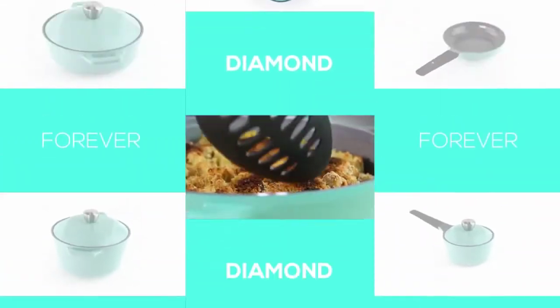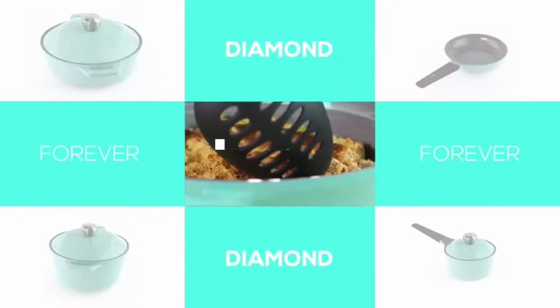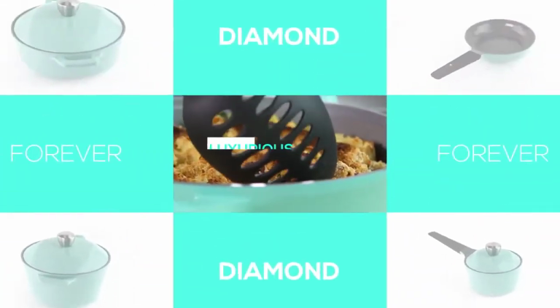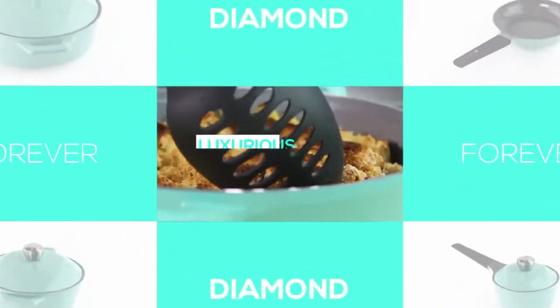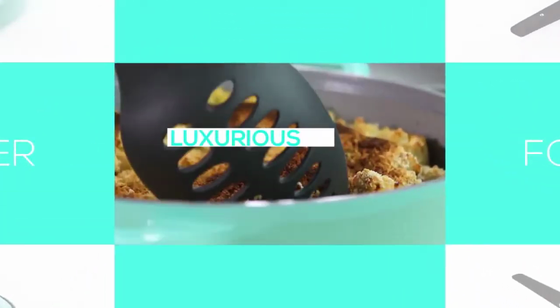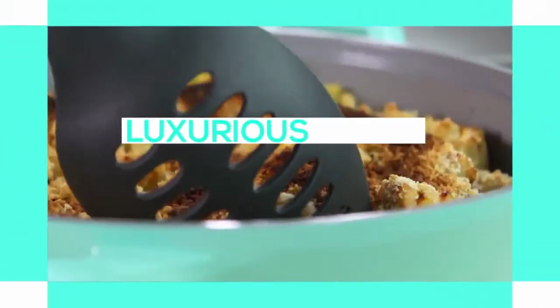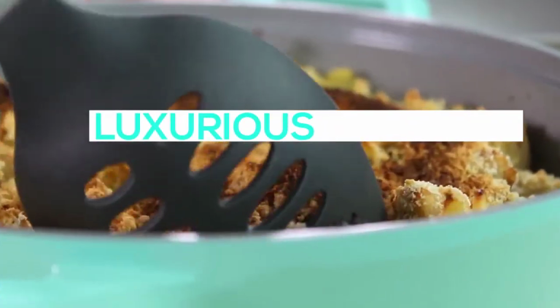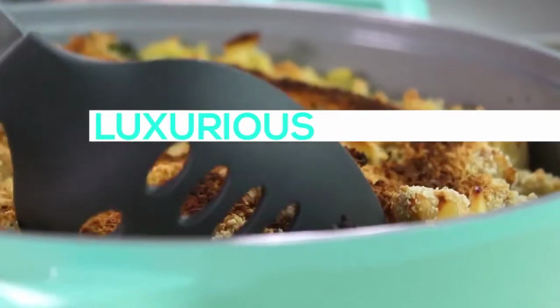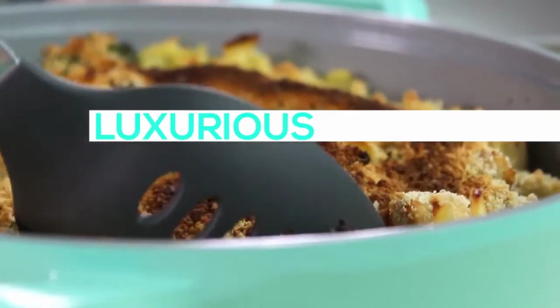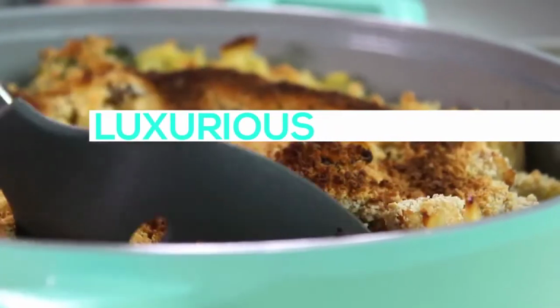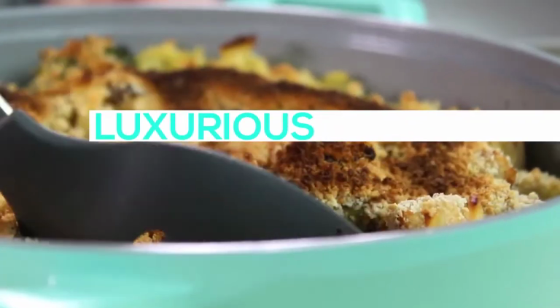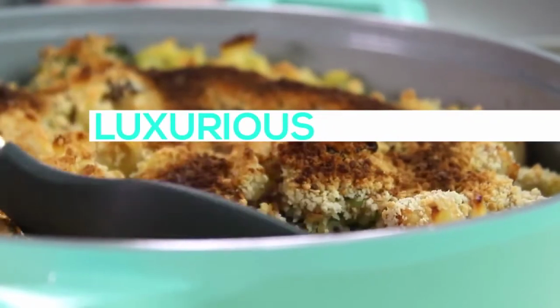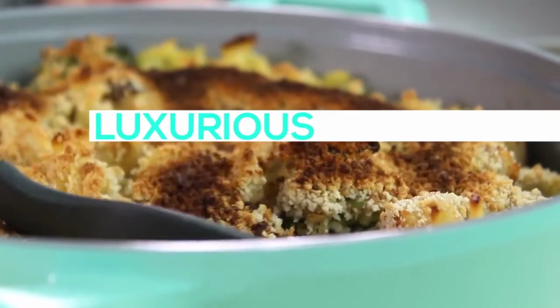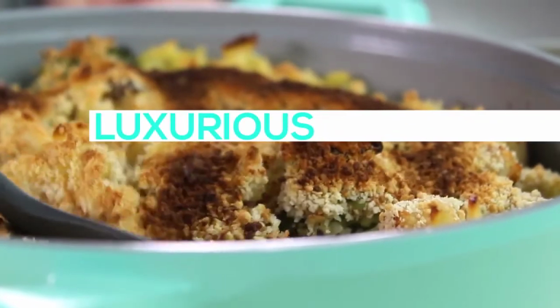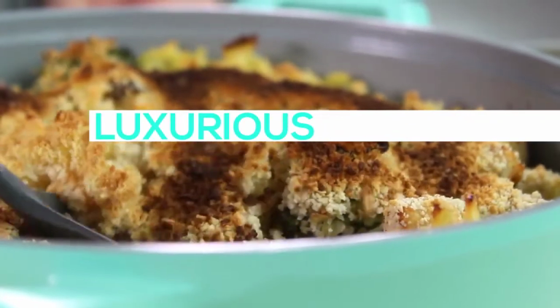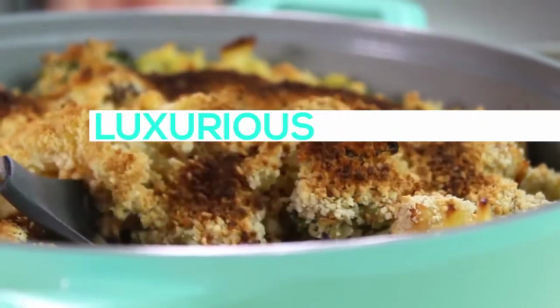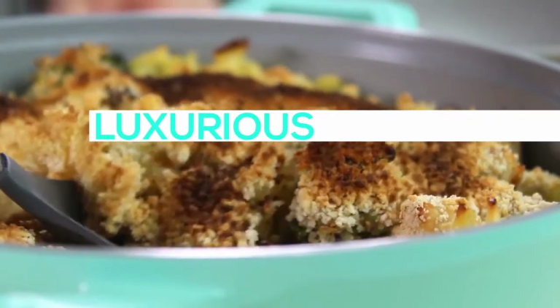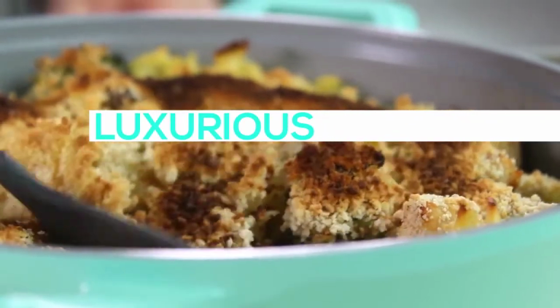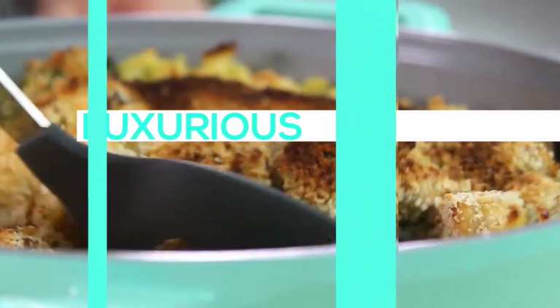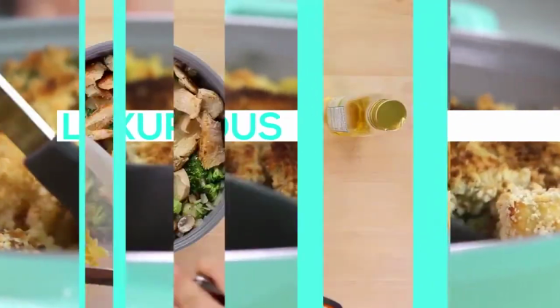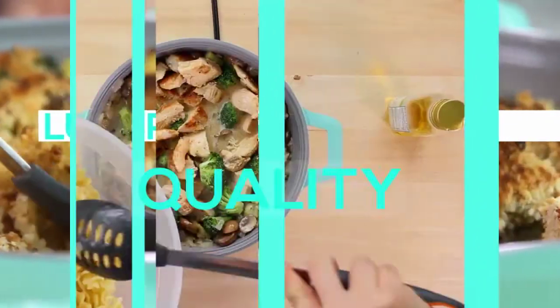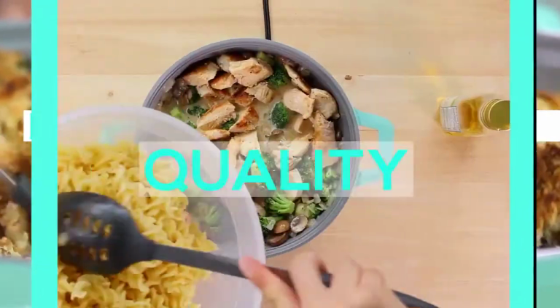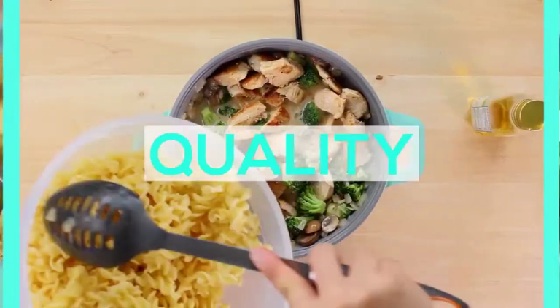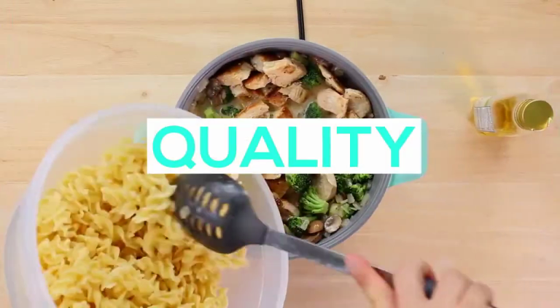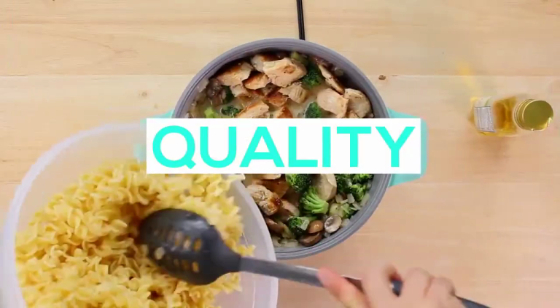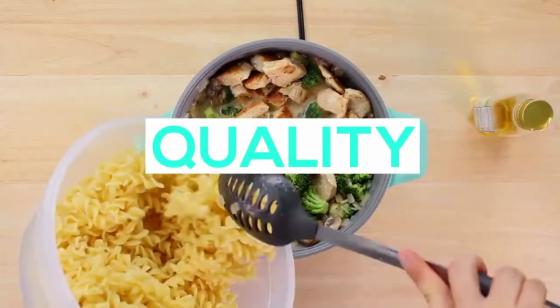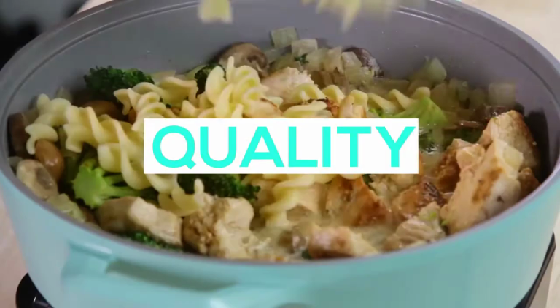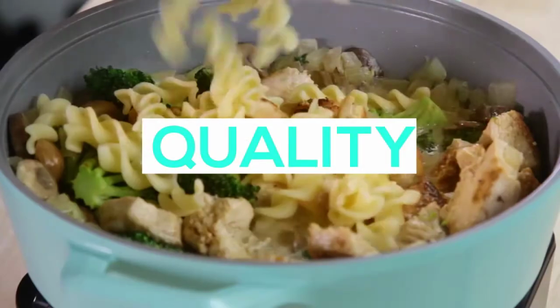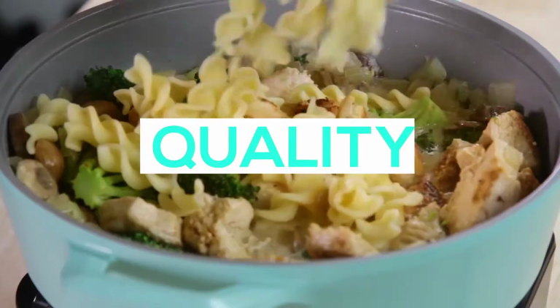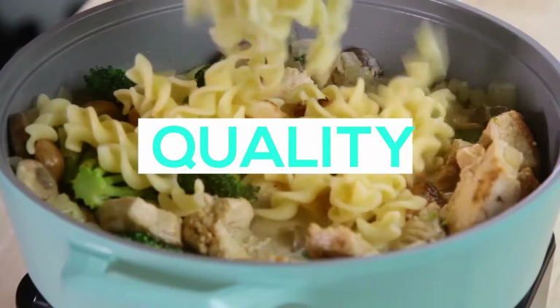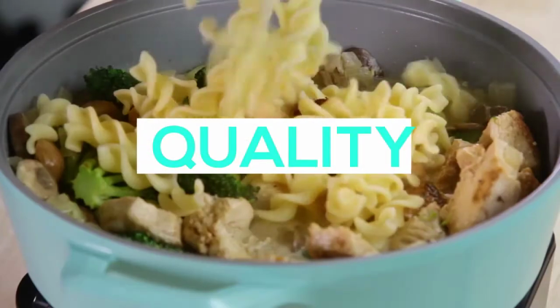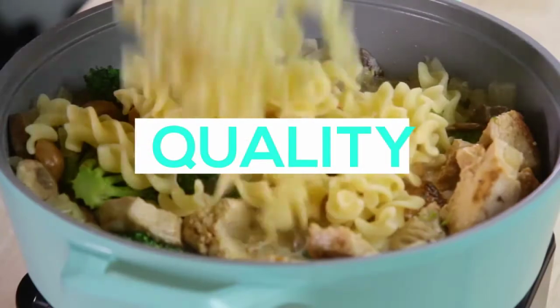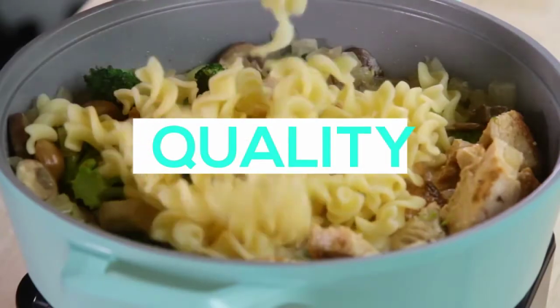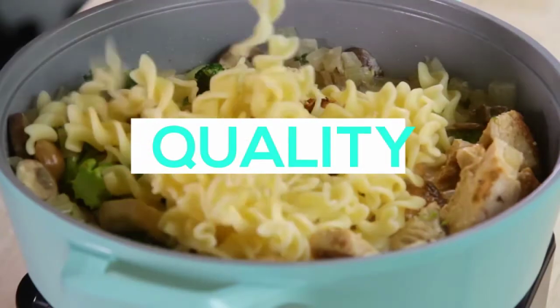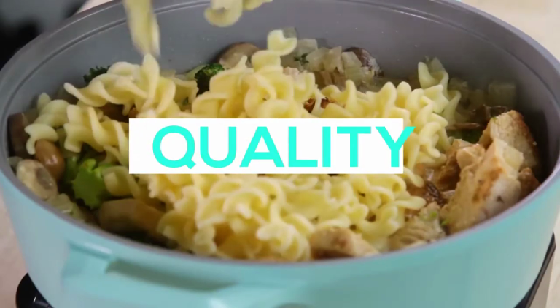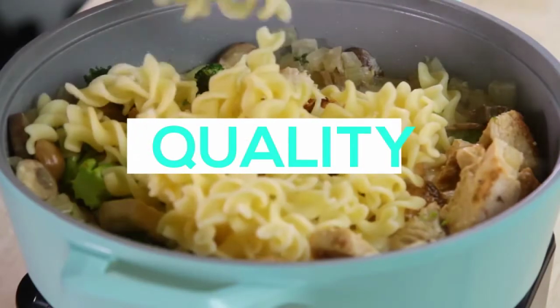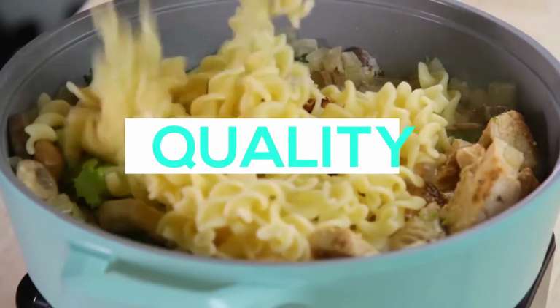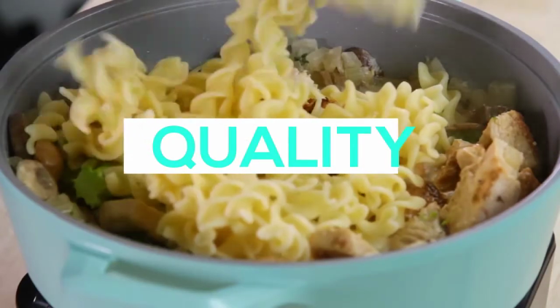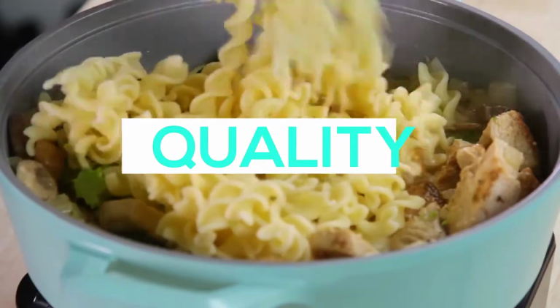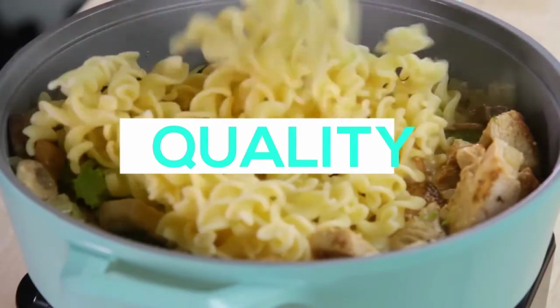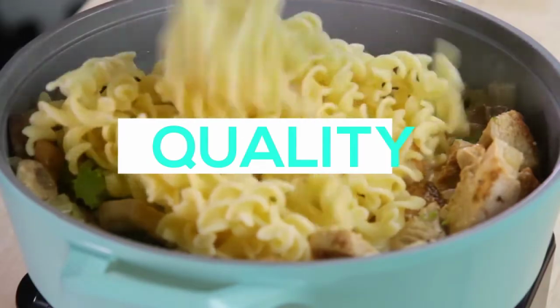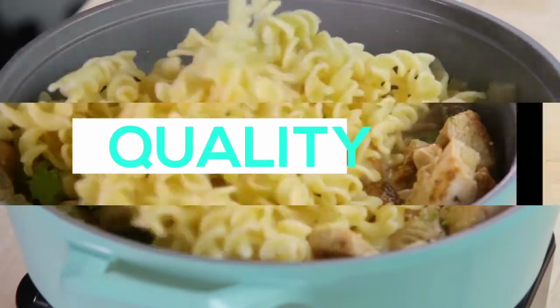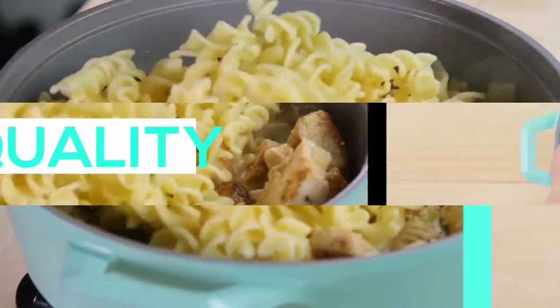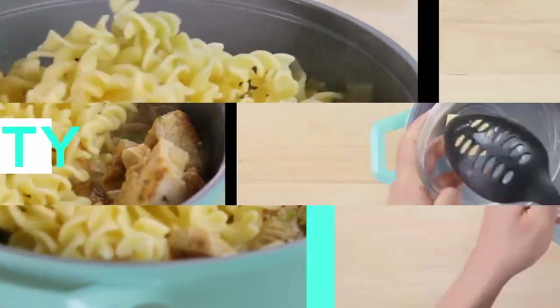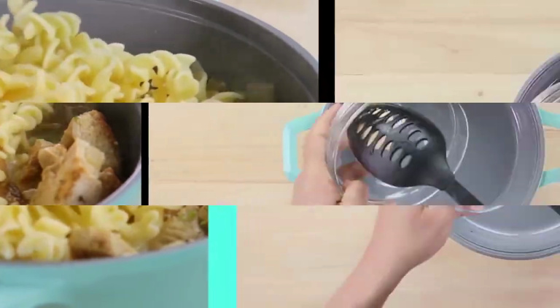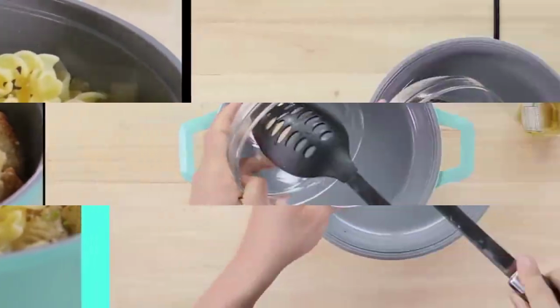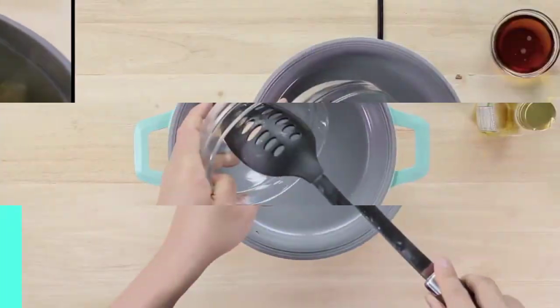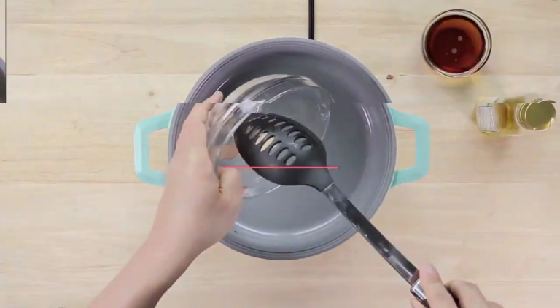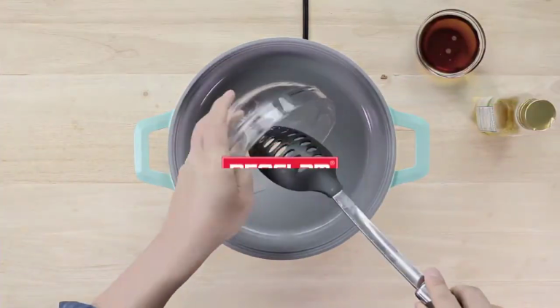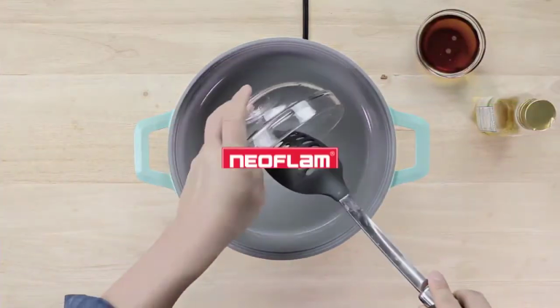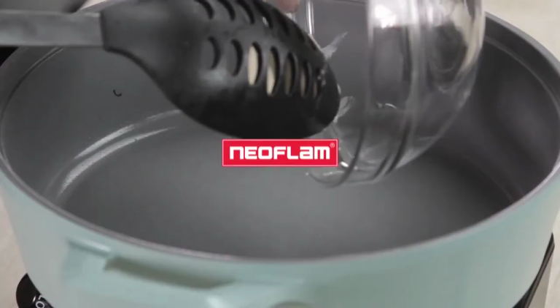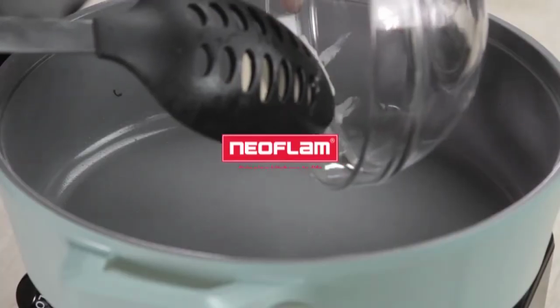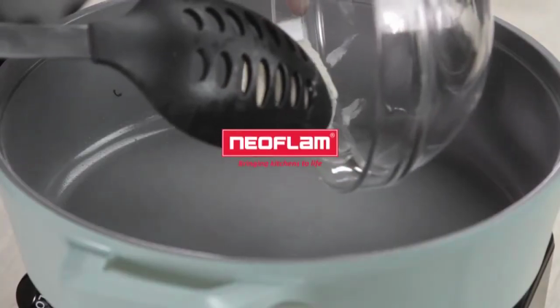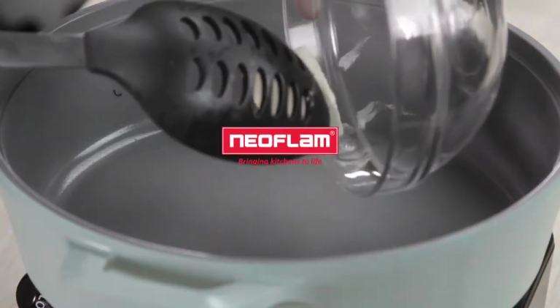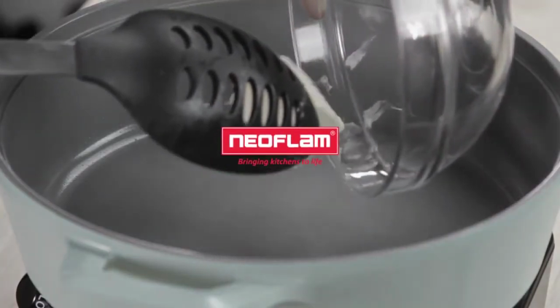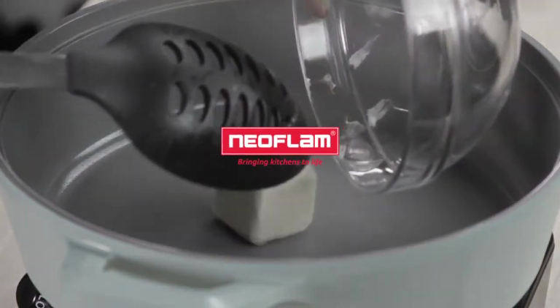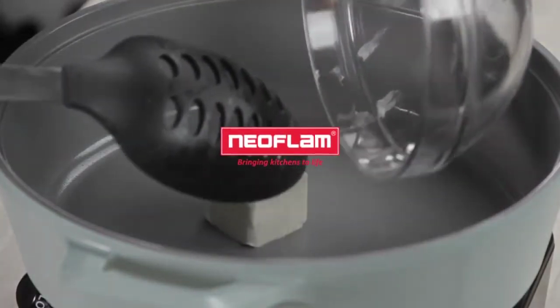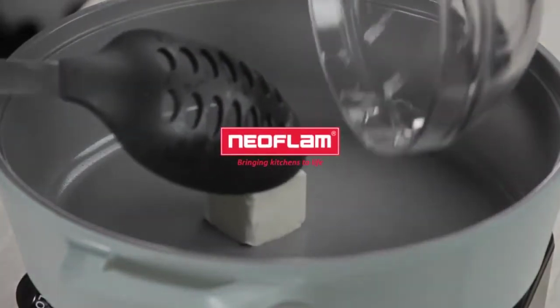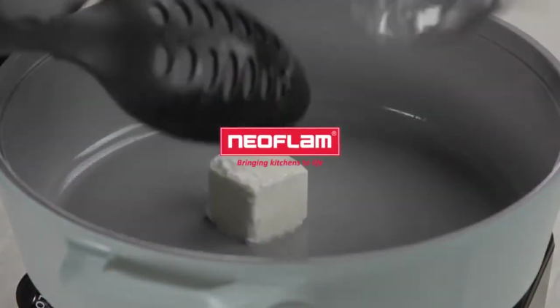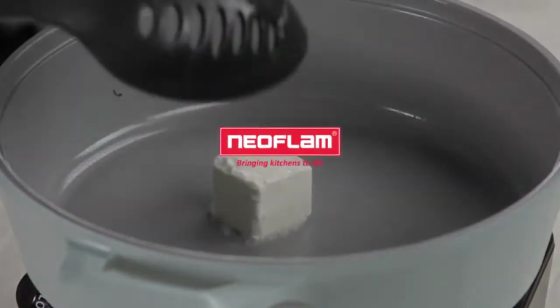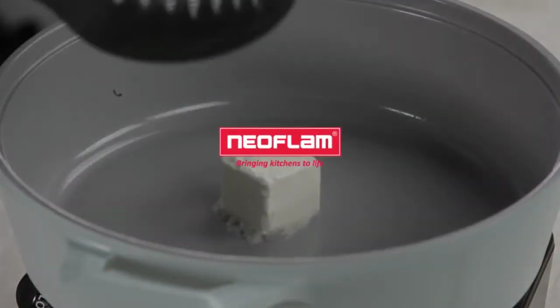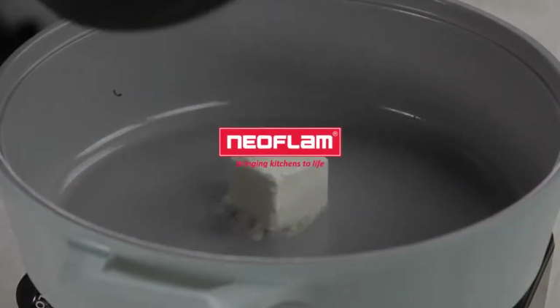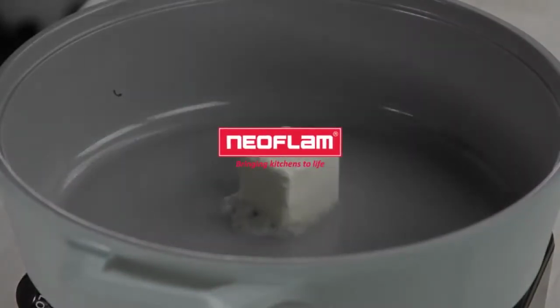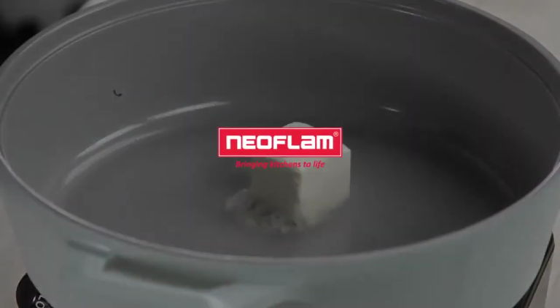Luxurious. Quality. Carrot. From Neofan.